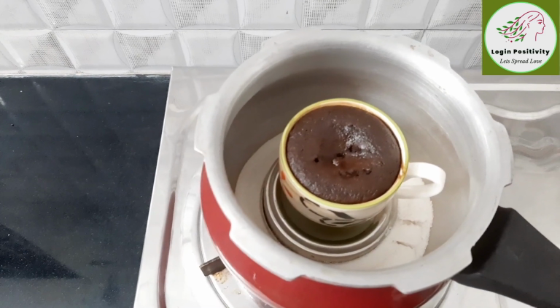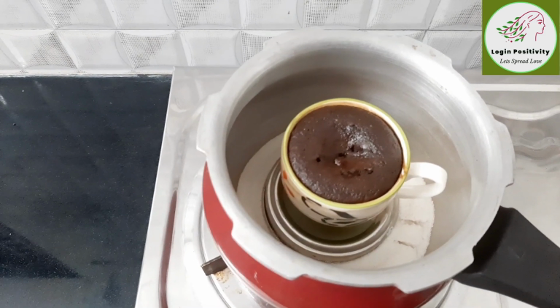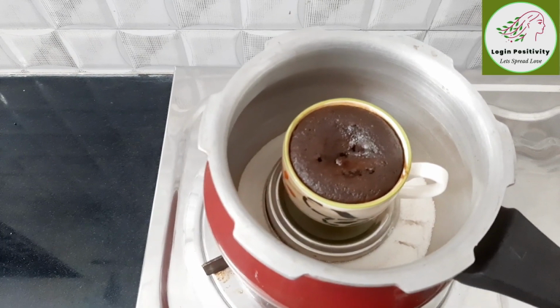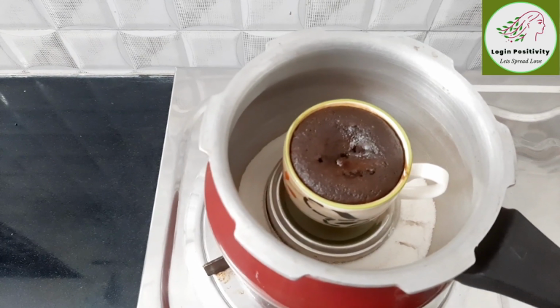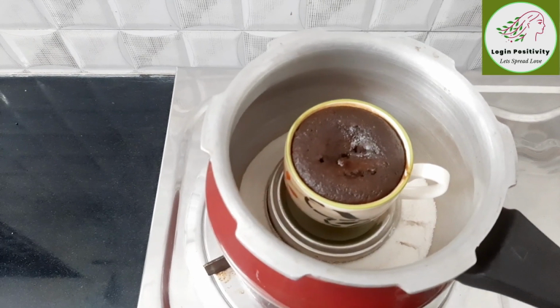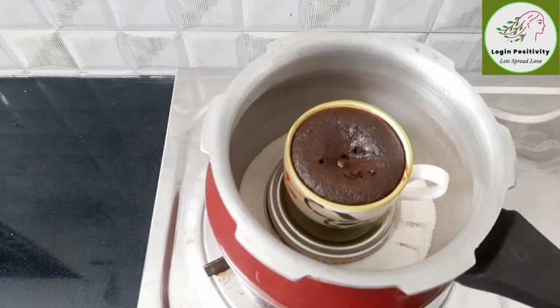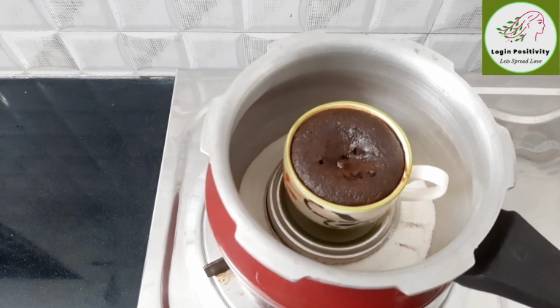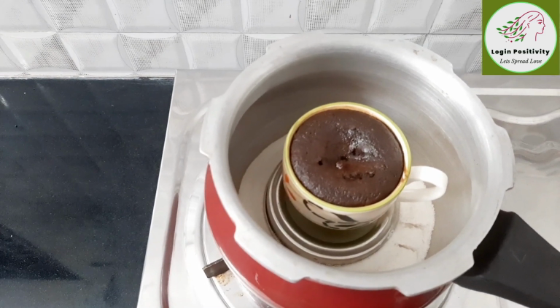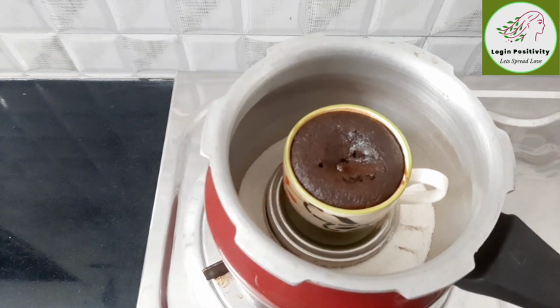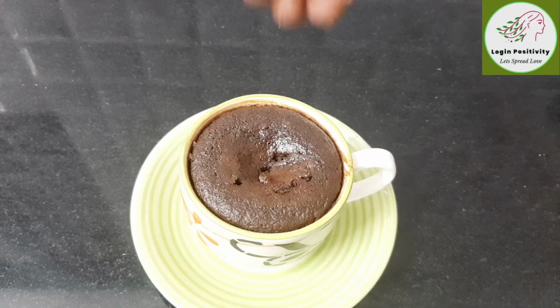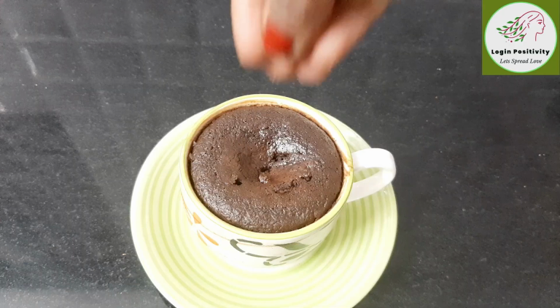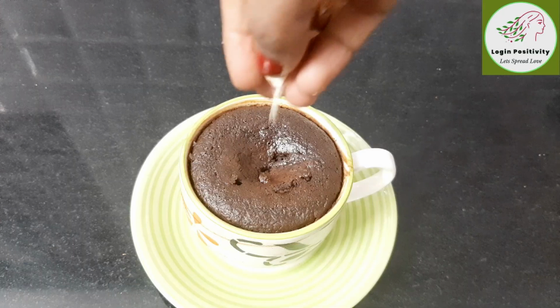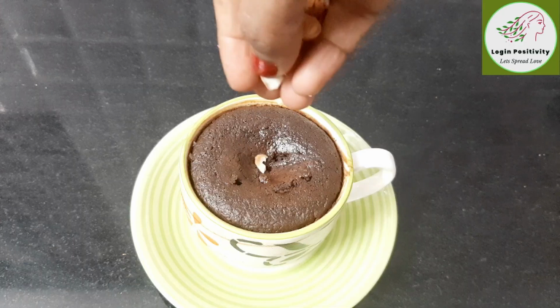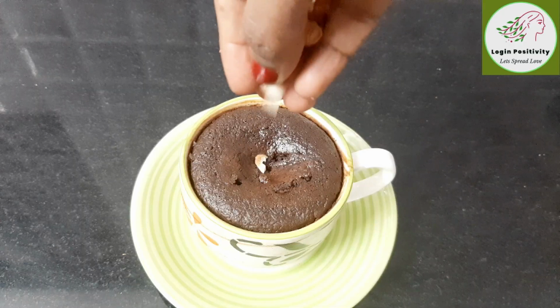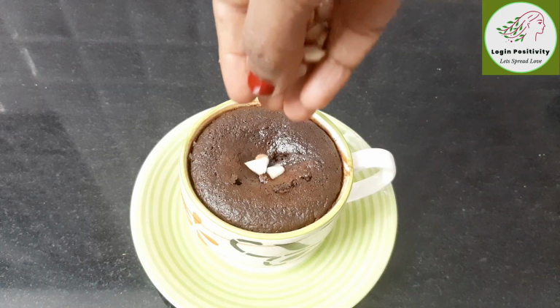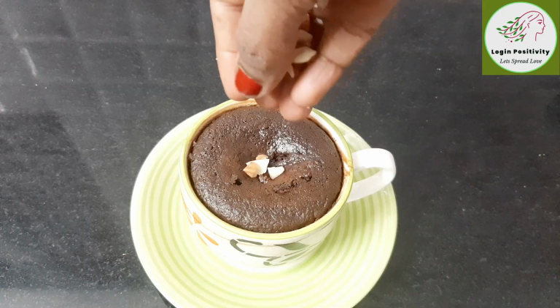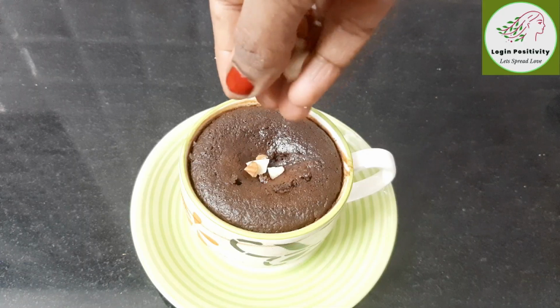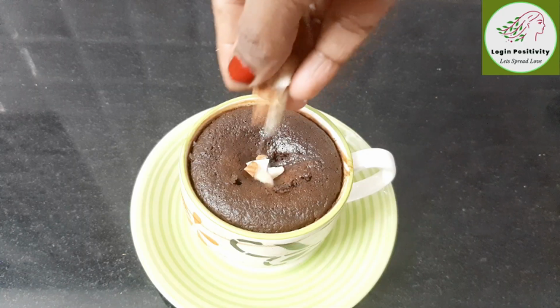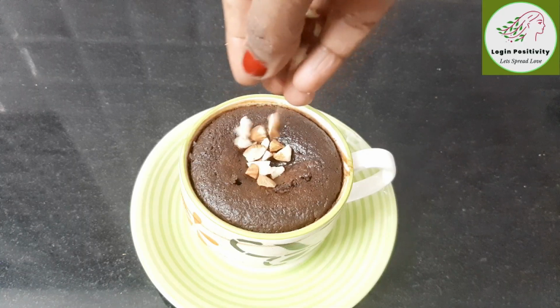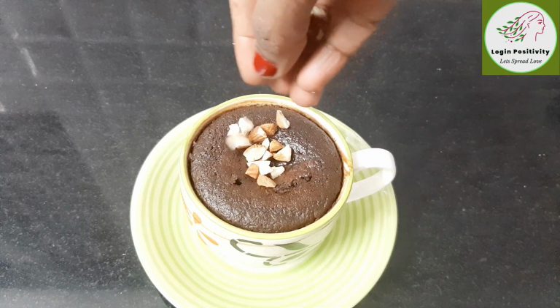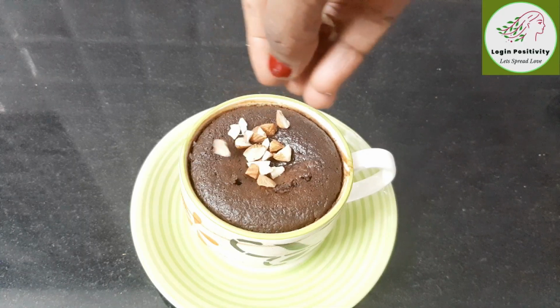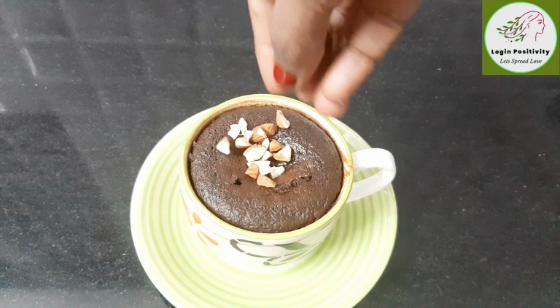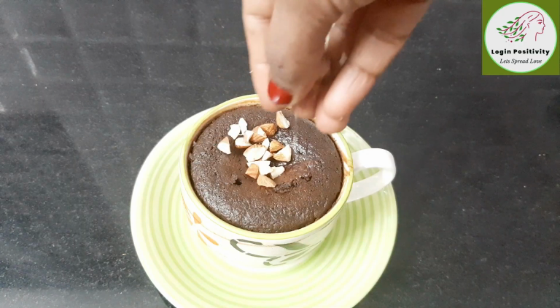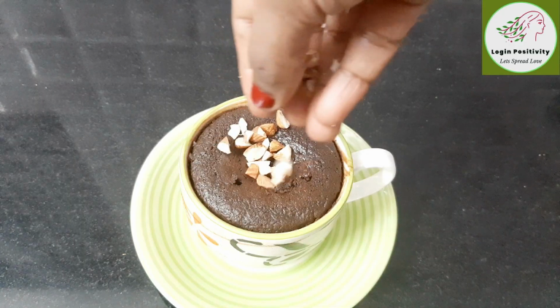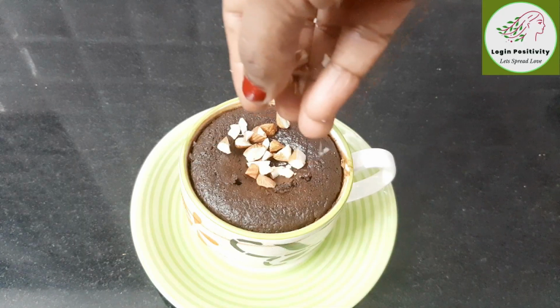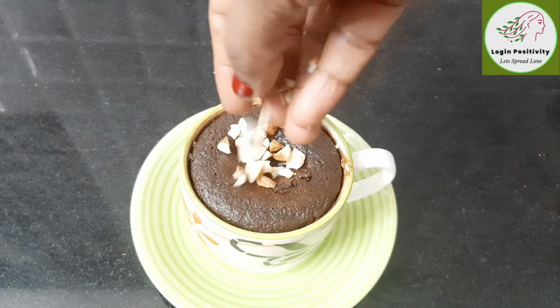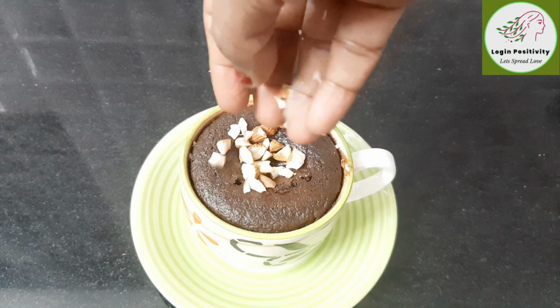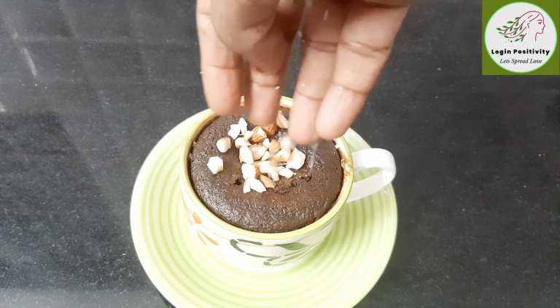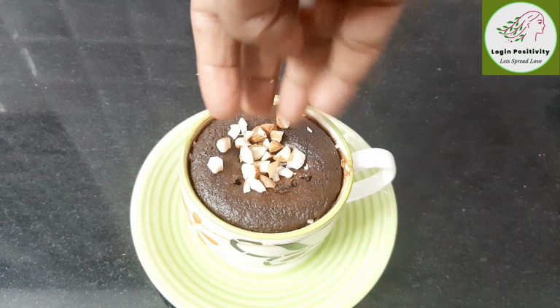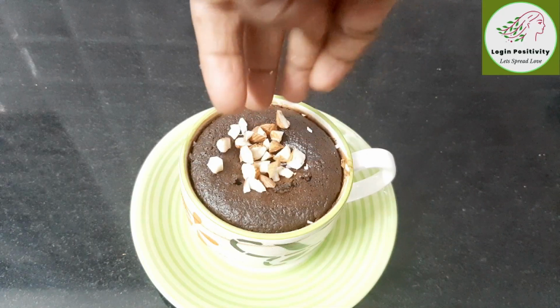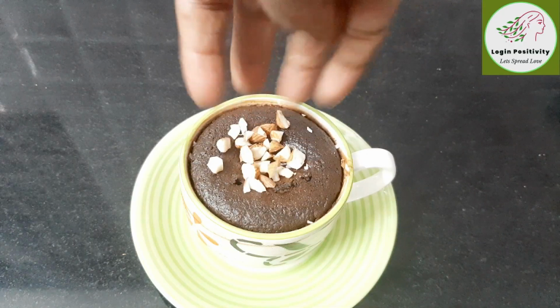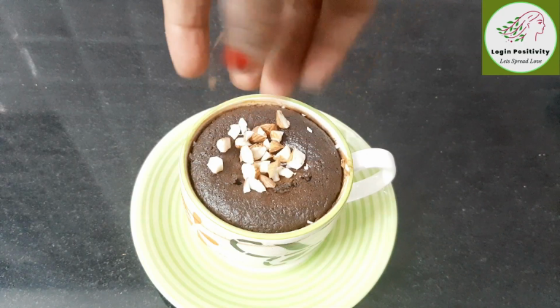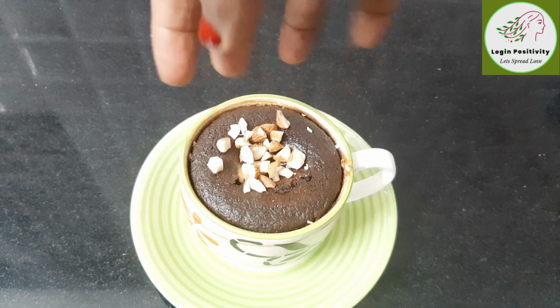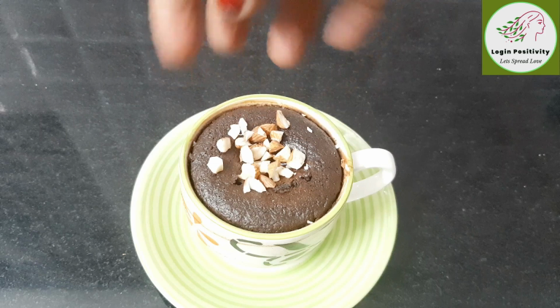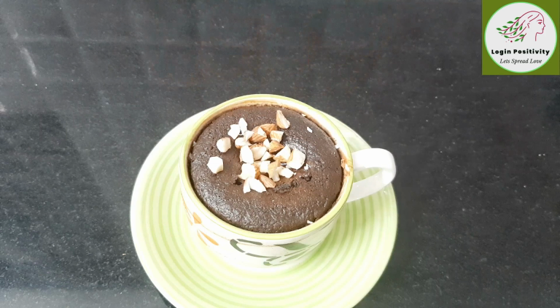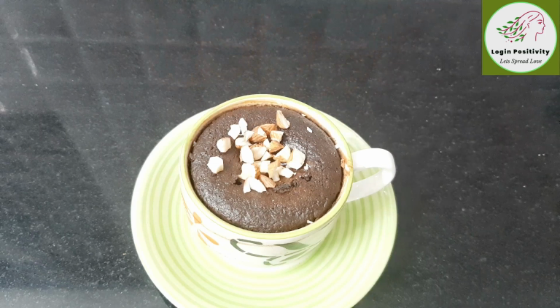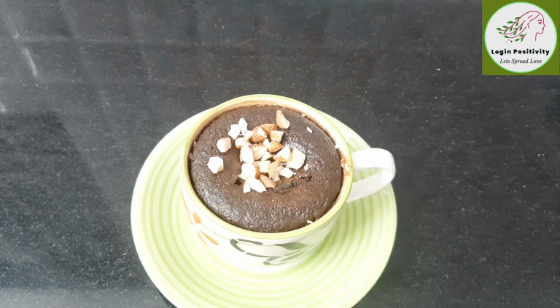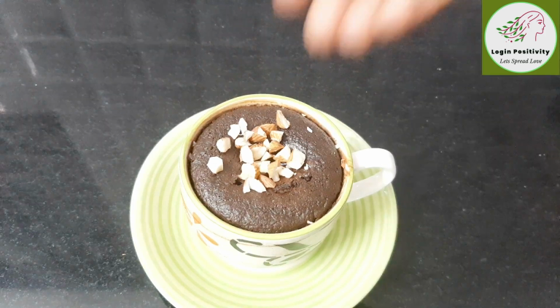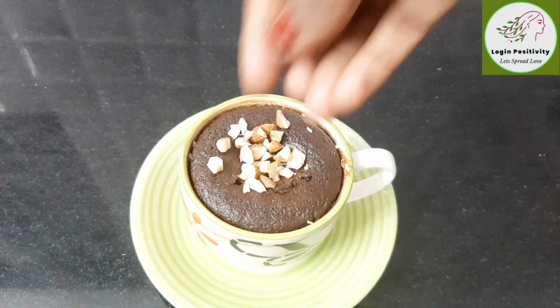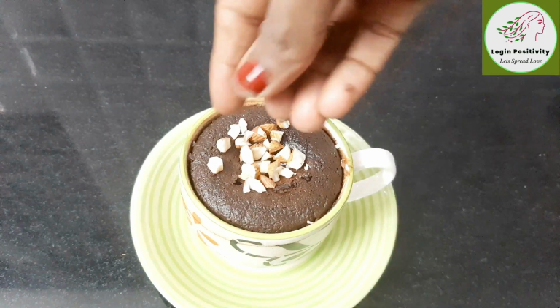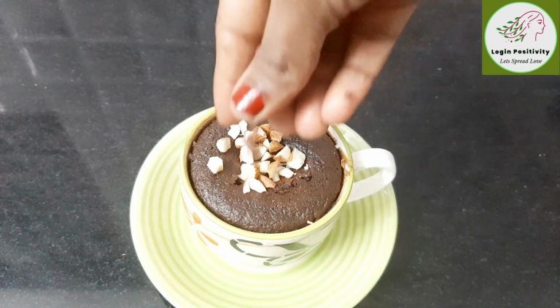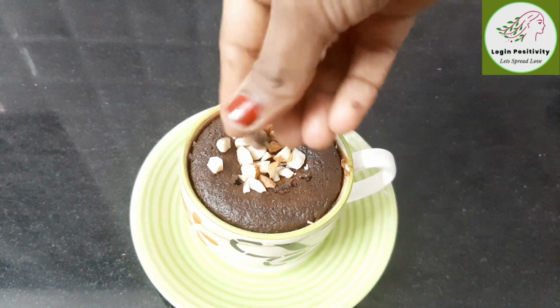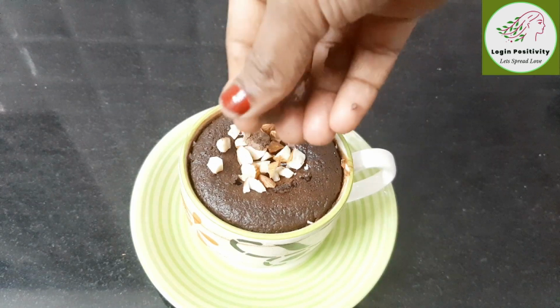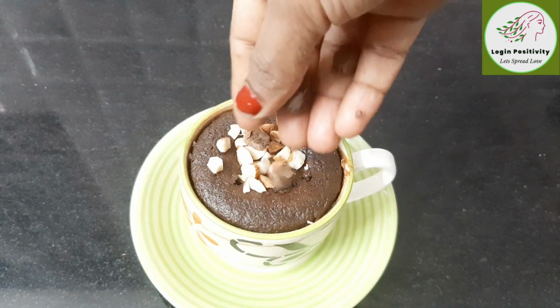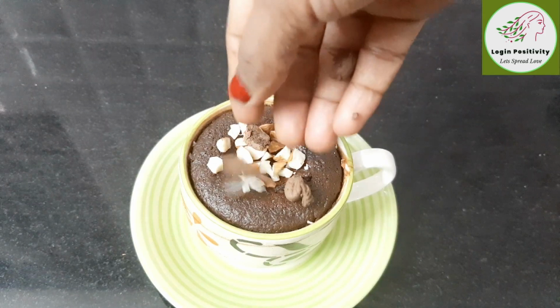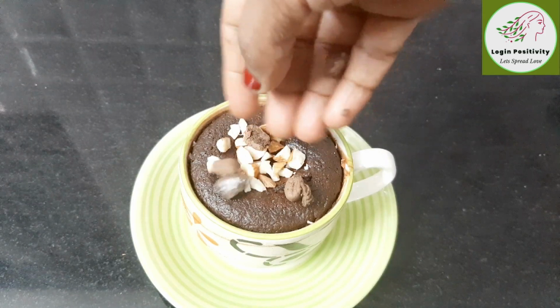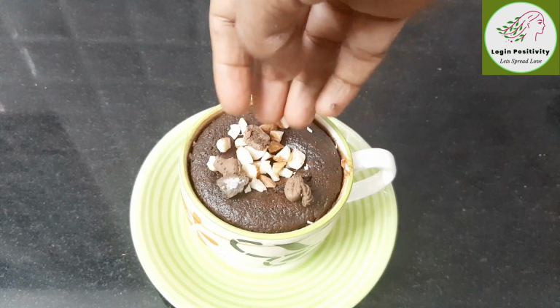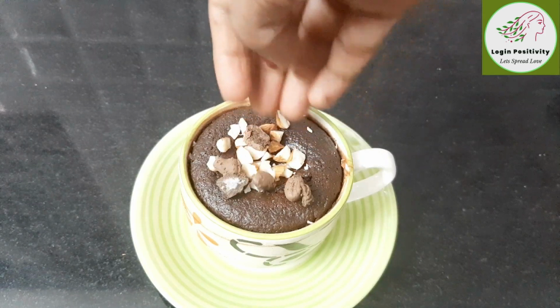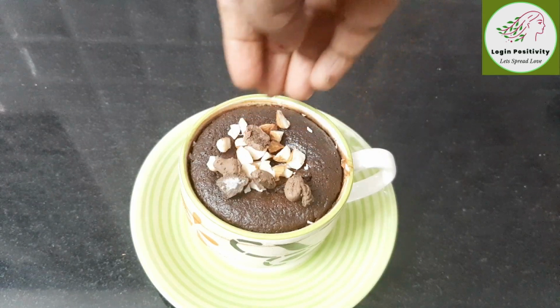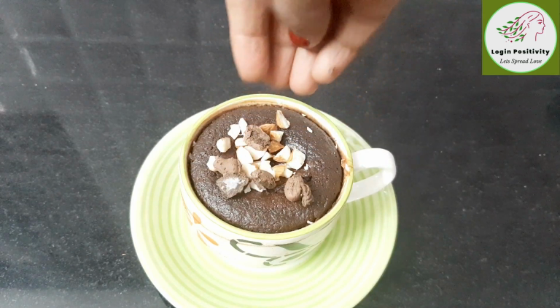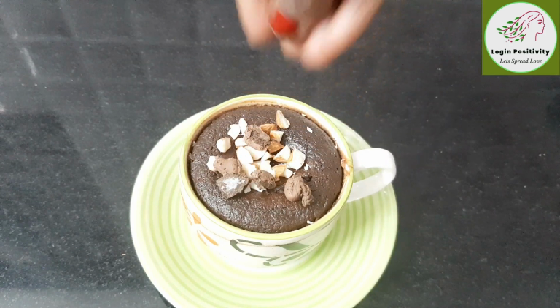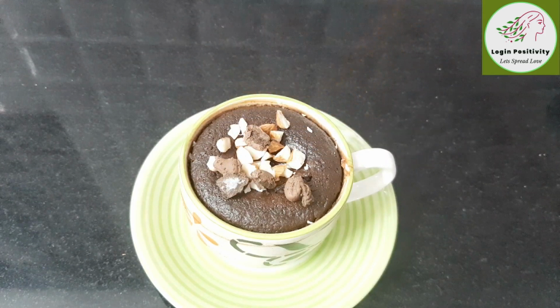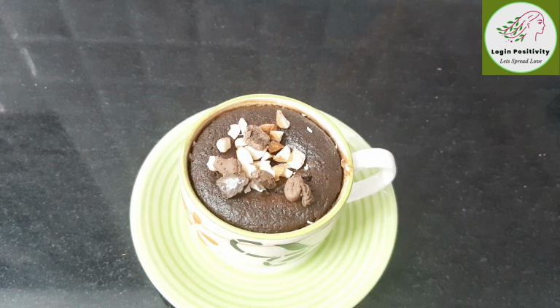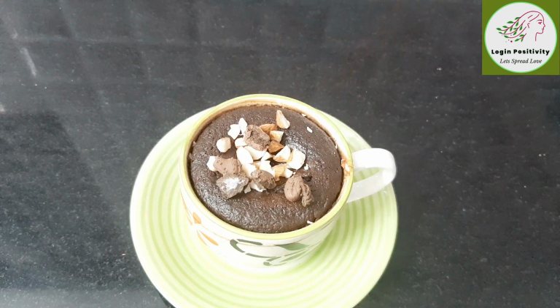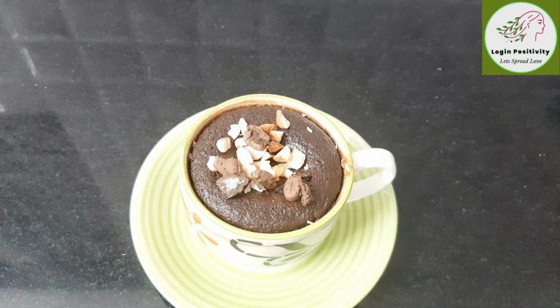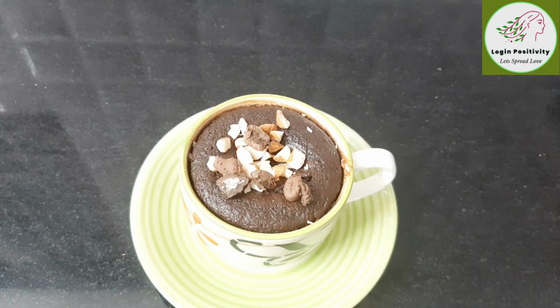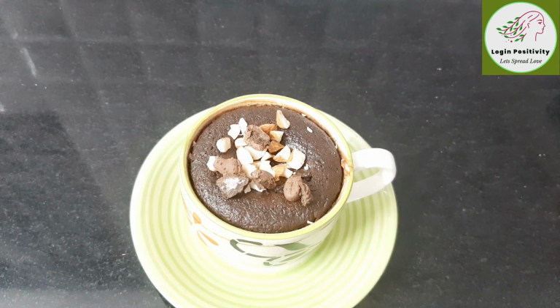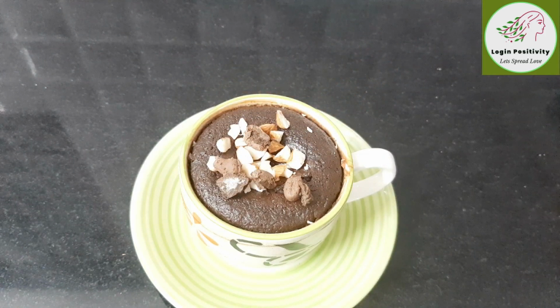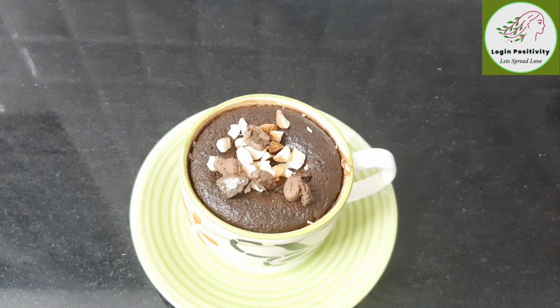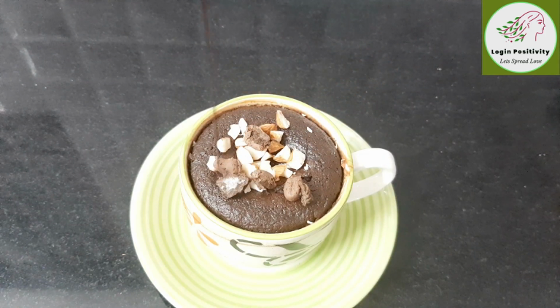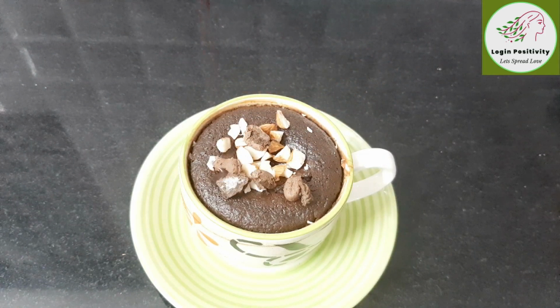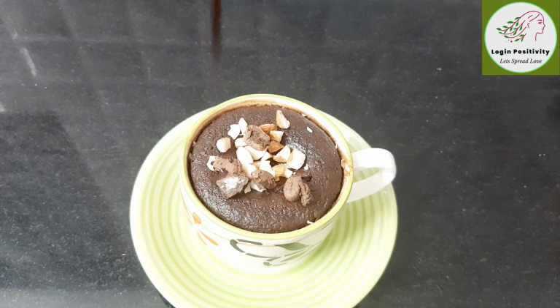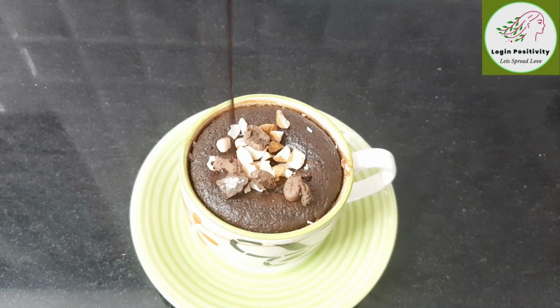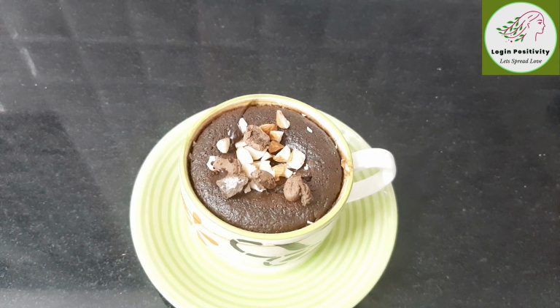We will add a little almond and a little chocolate on top. Also, we will add chocolate syrup.